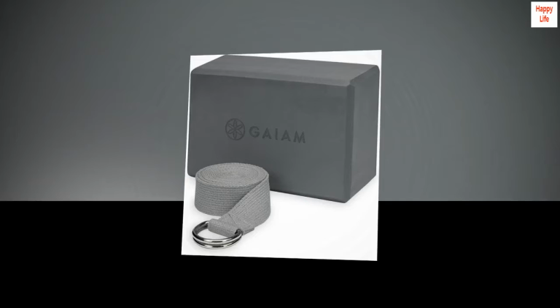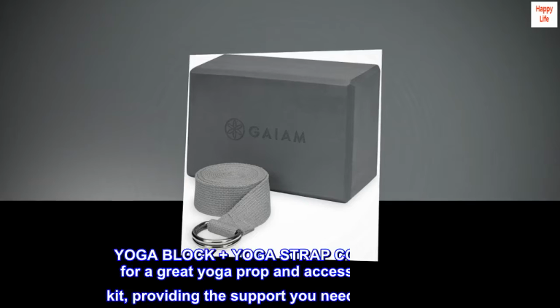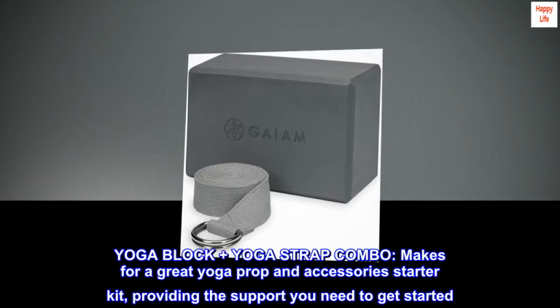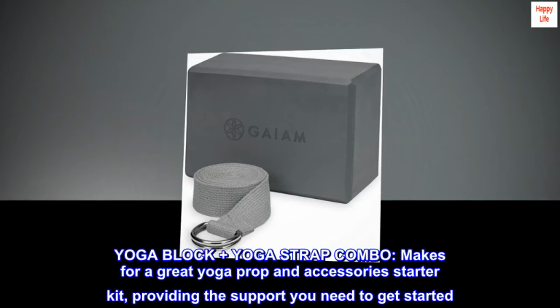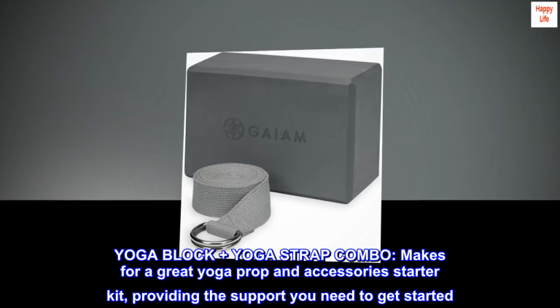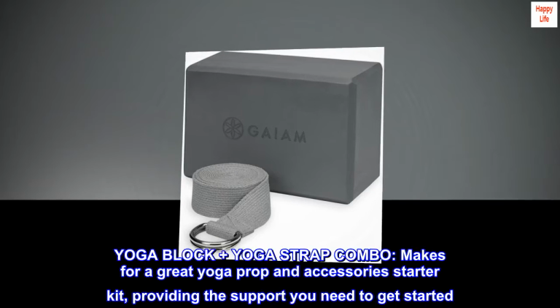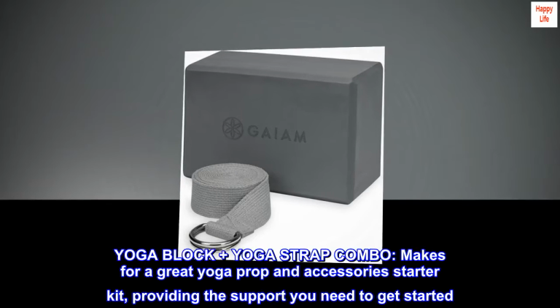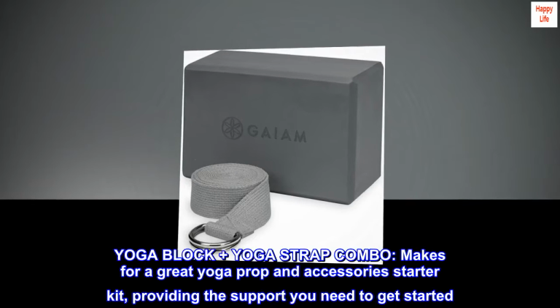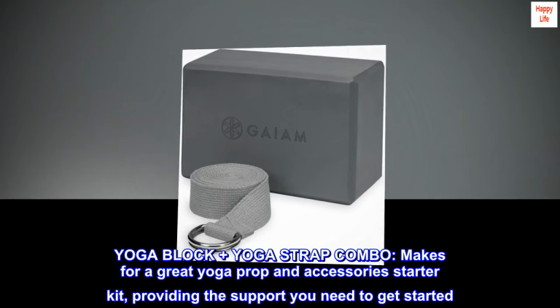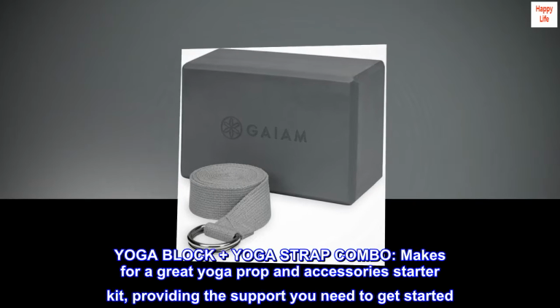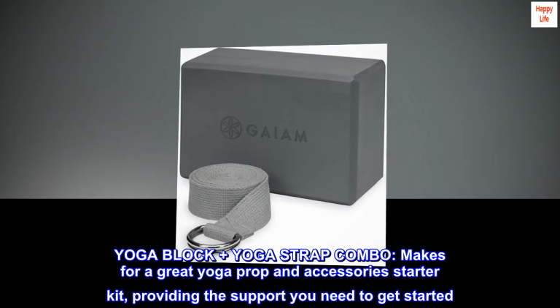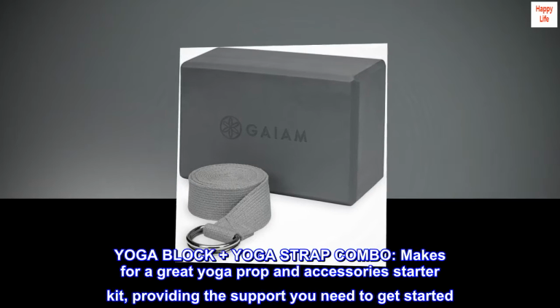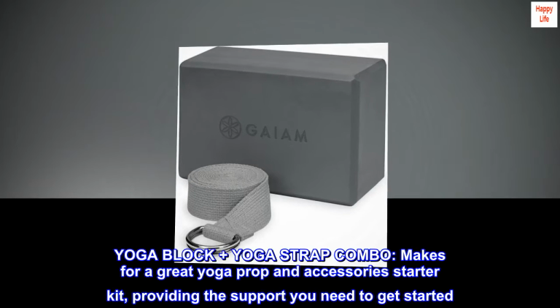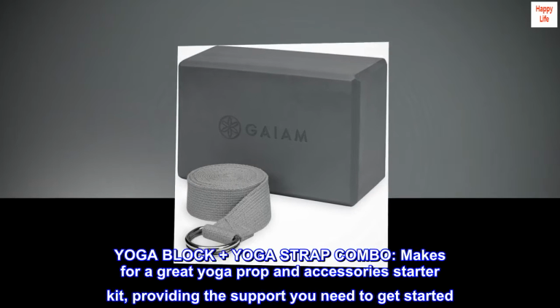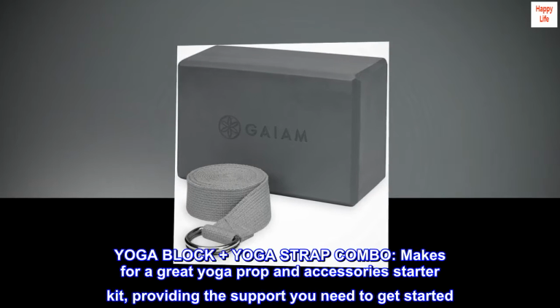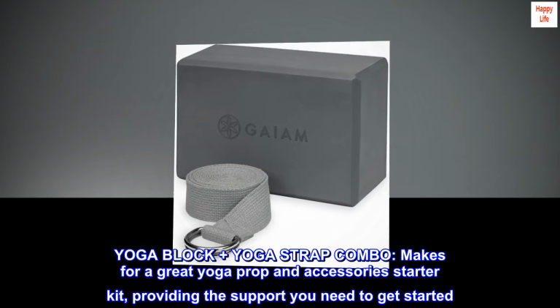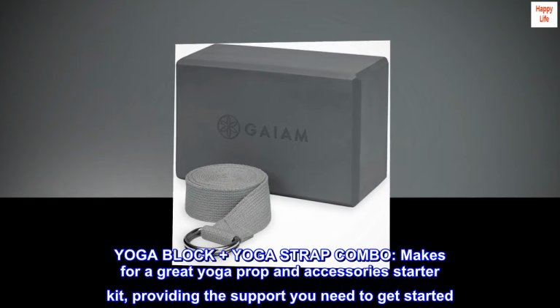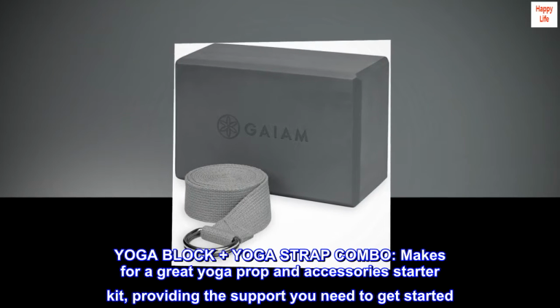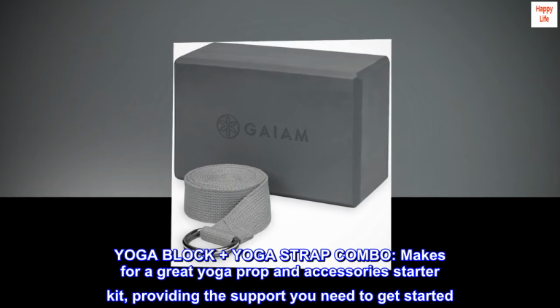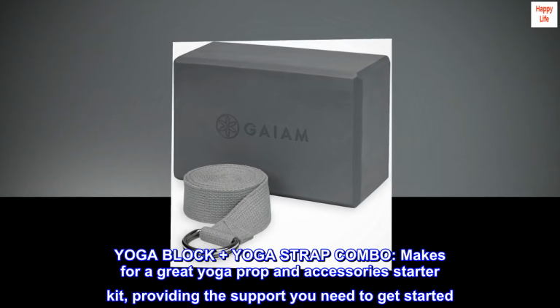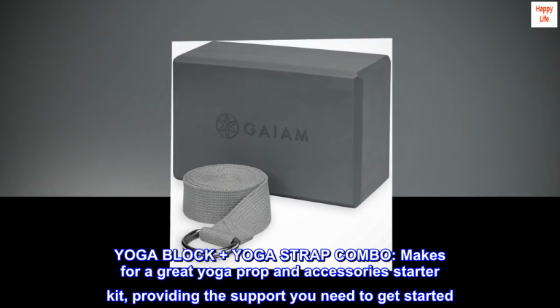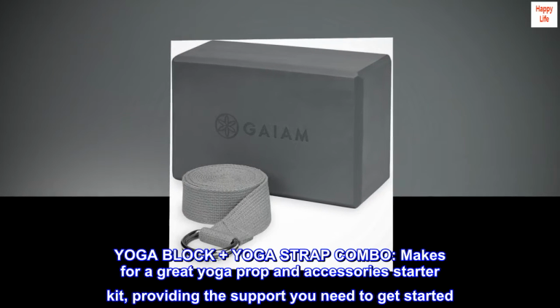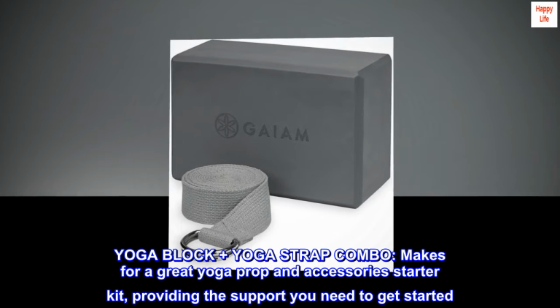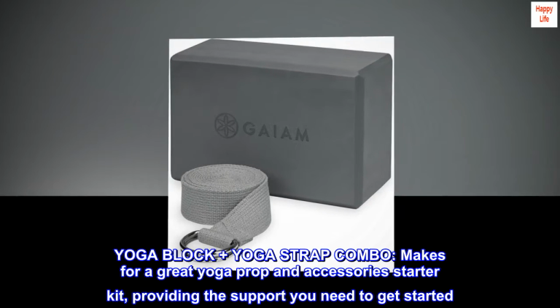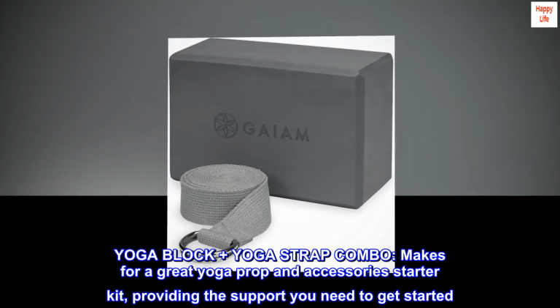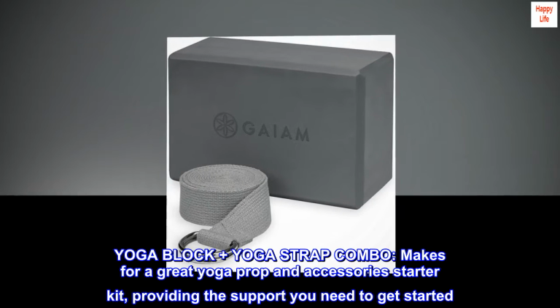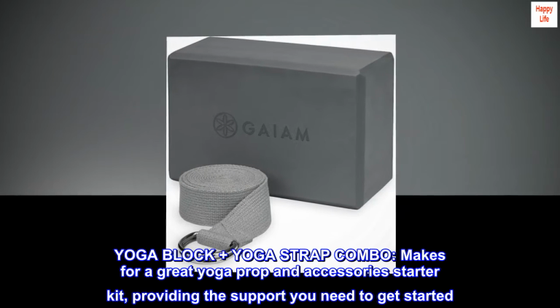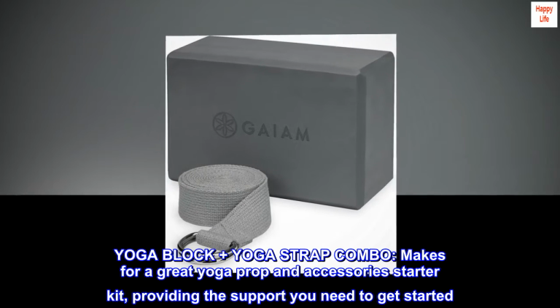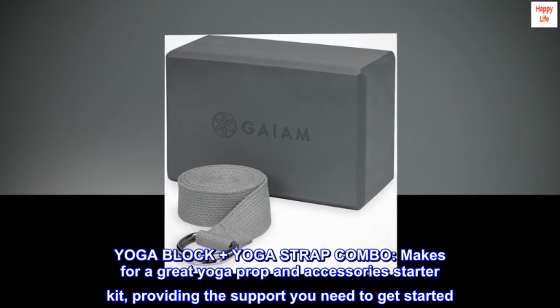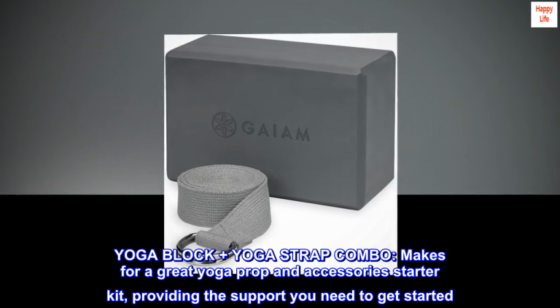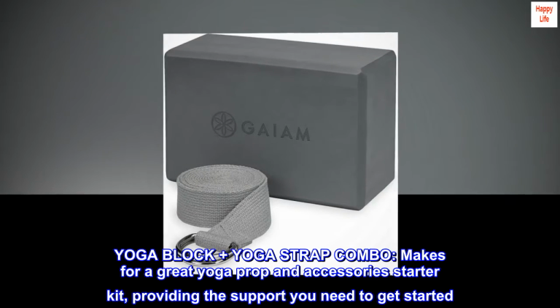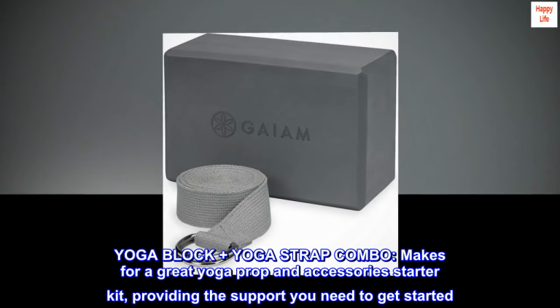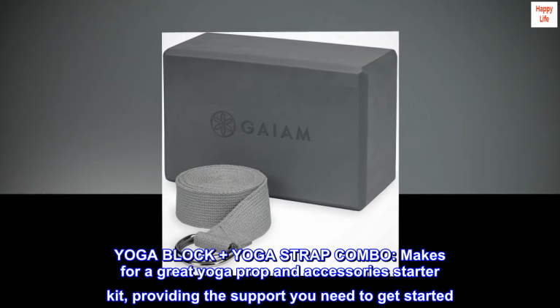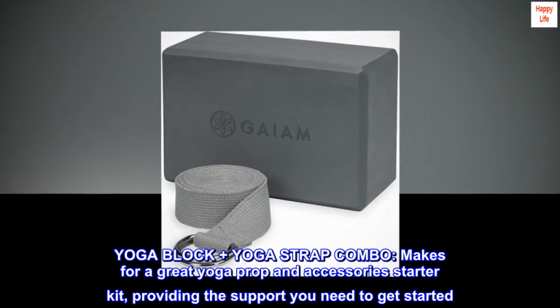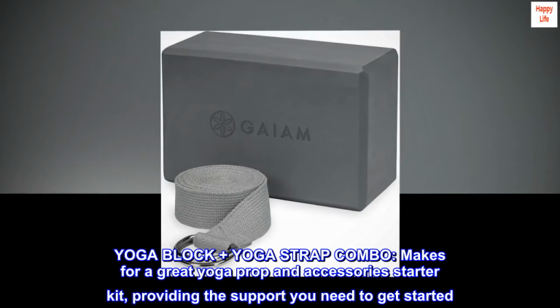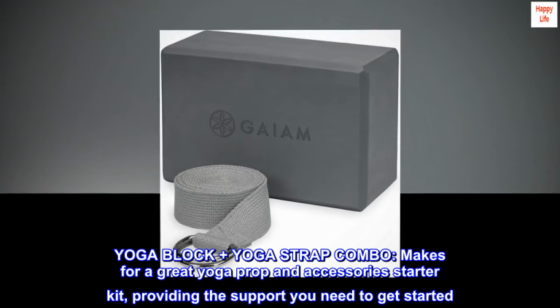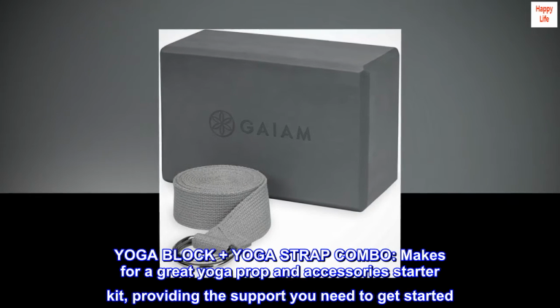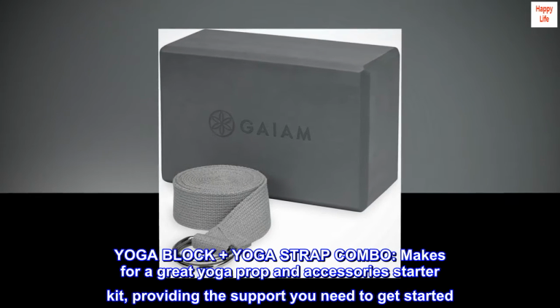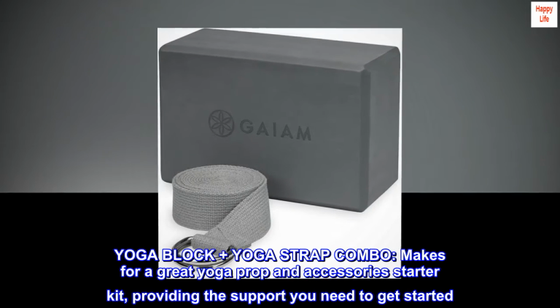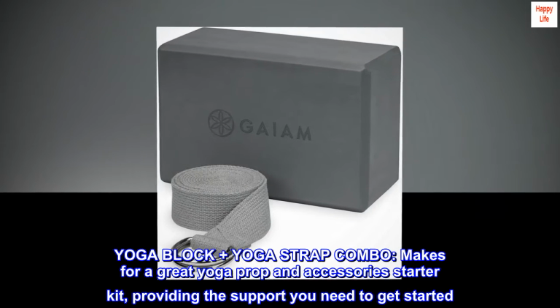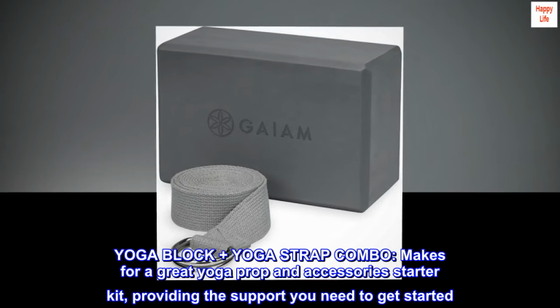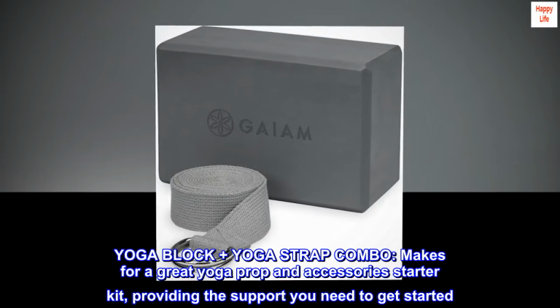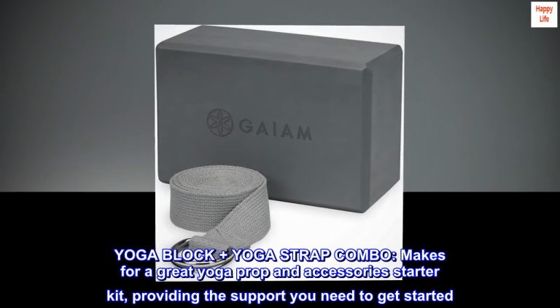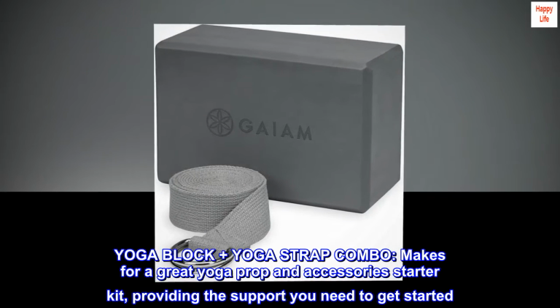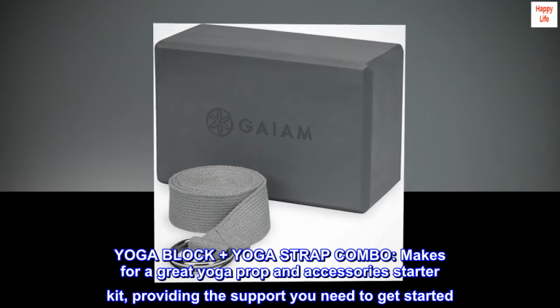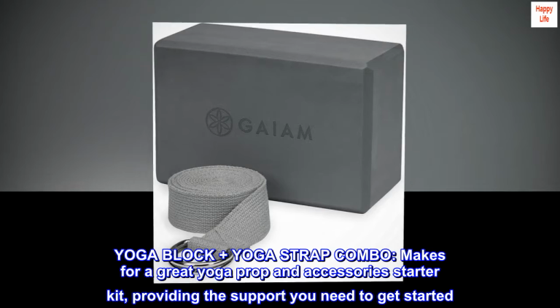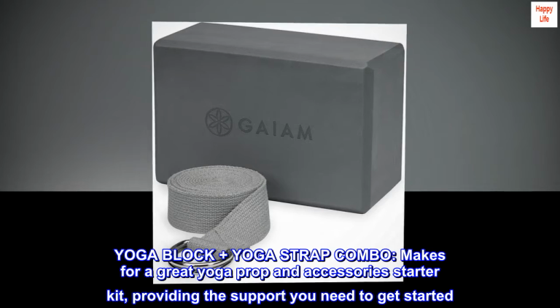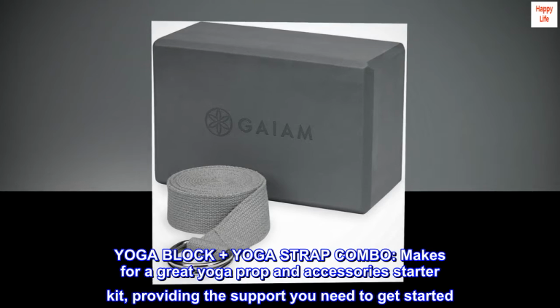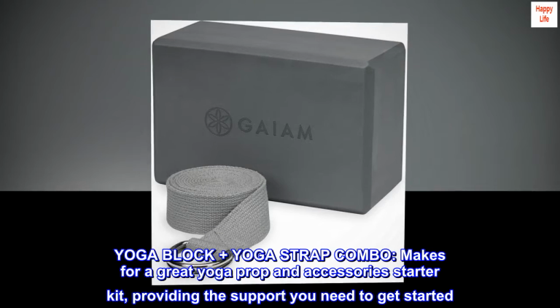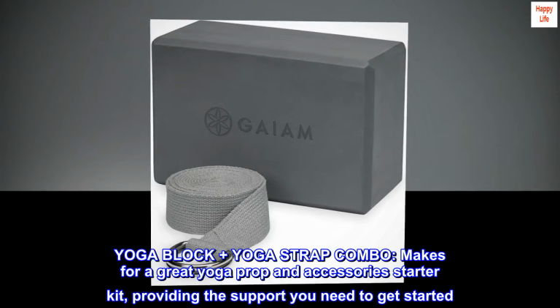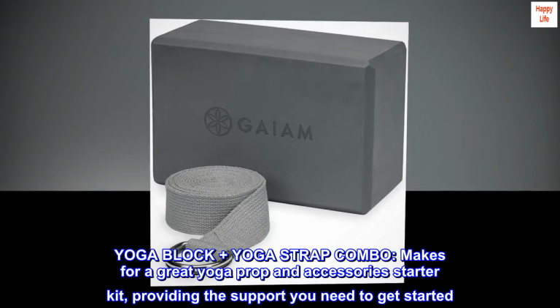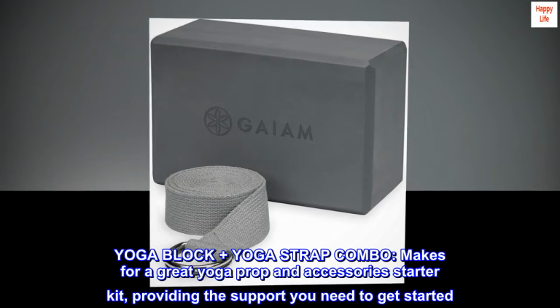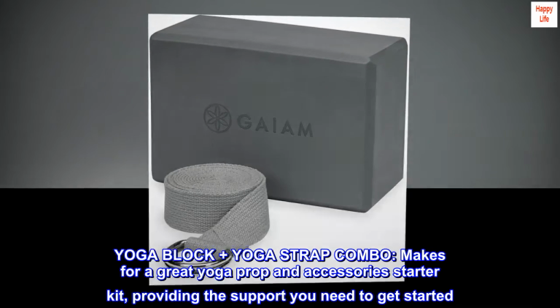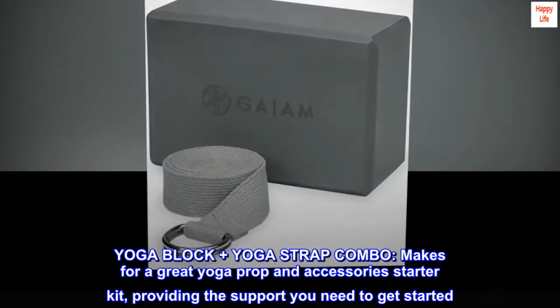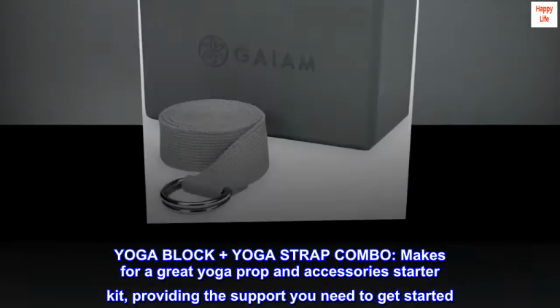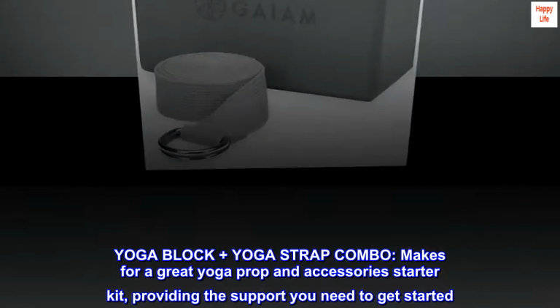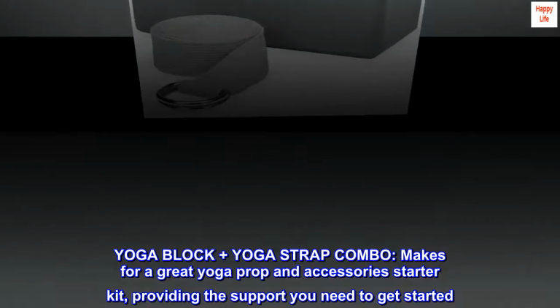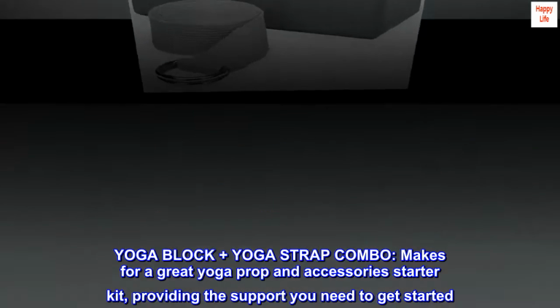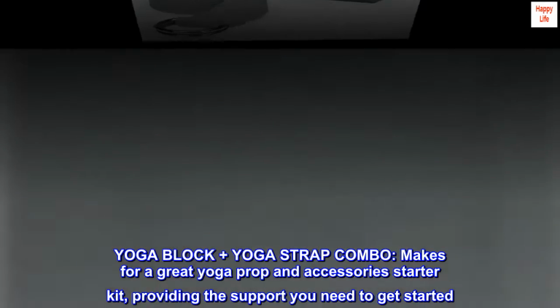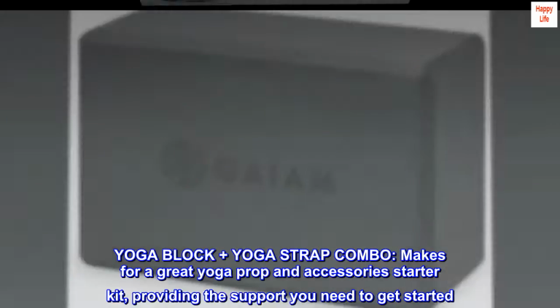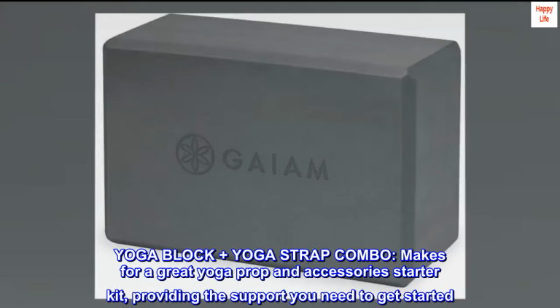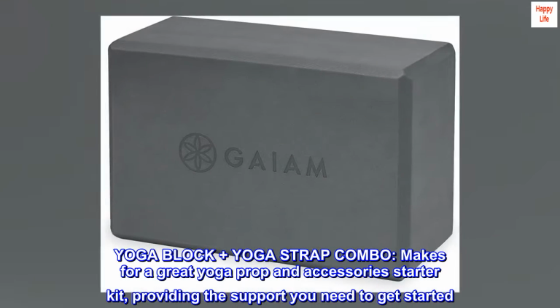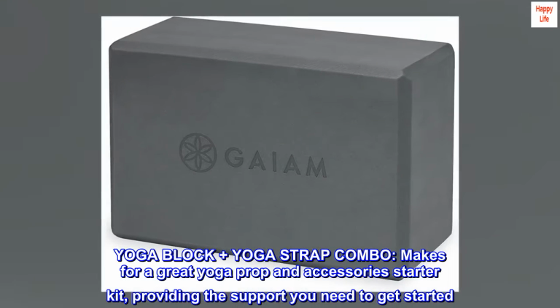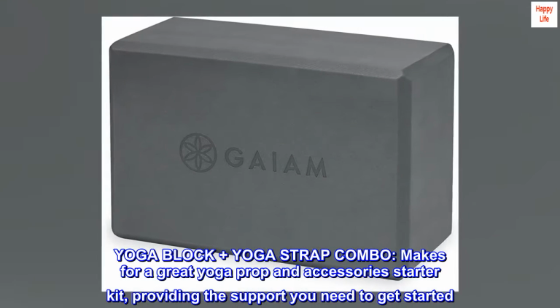Yoga block plus yoga strap combo makes for a great yoga prop and accessories starter kit, providing the support you need to get started.